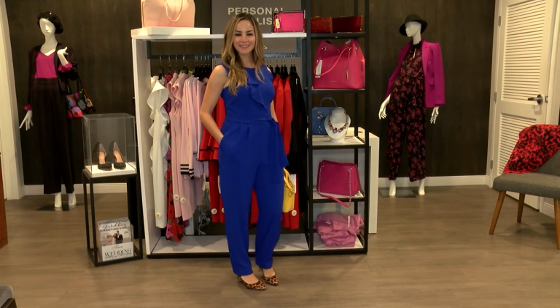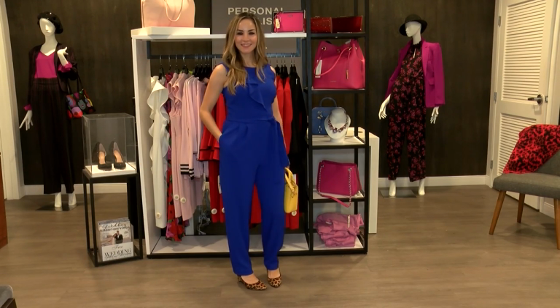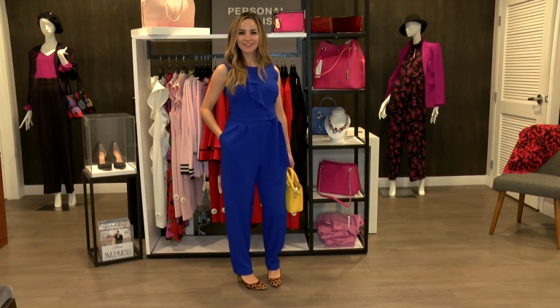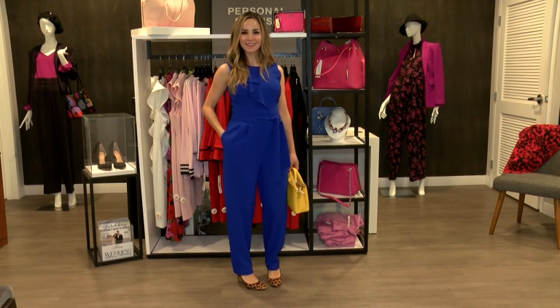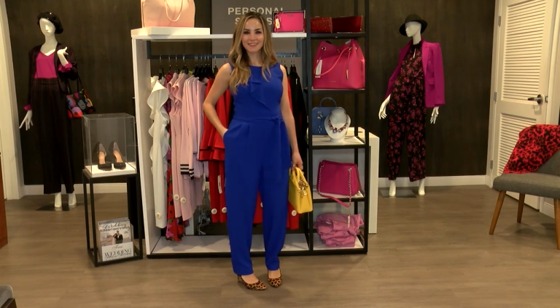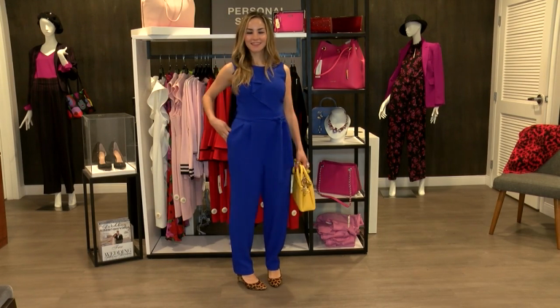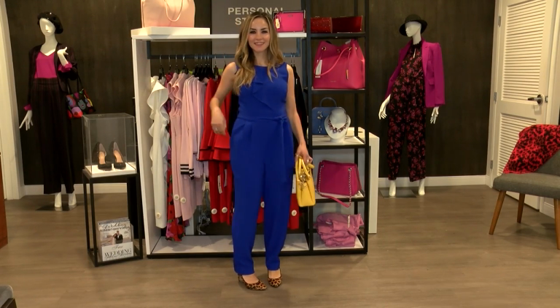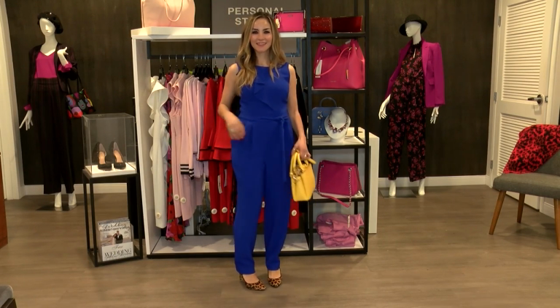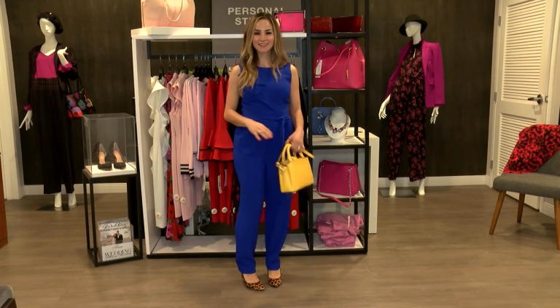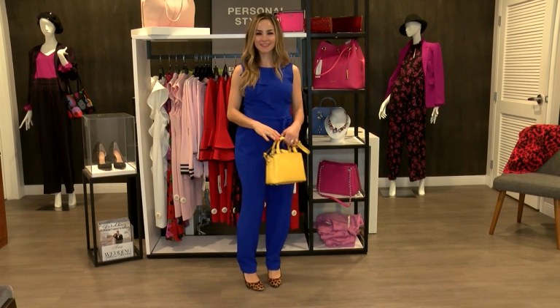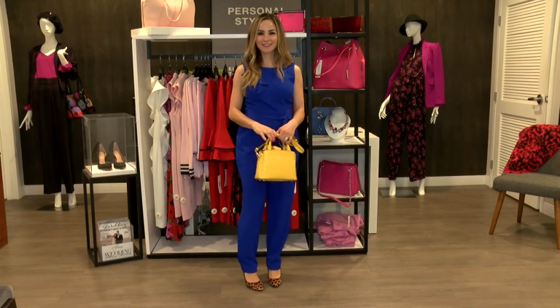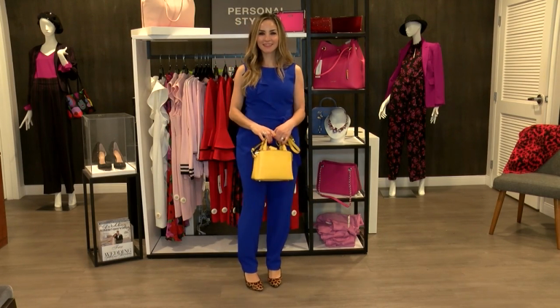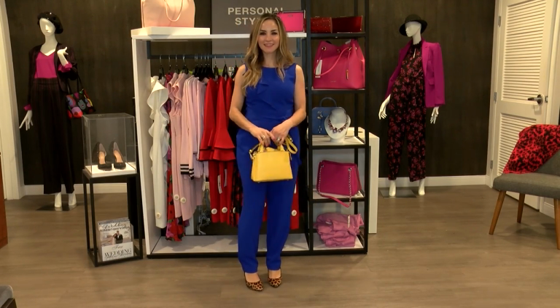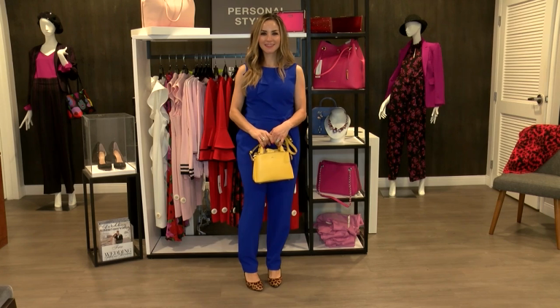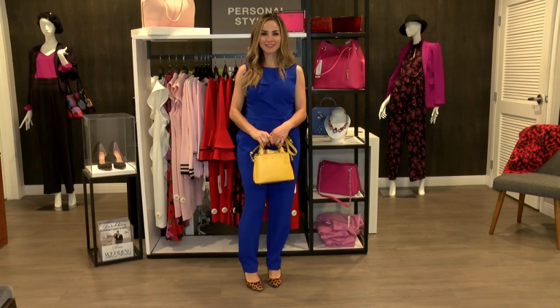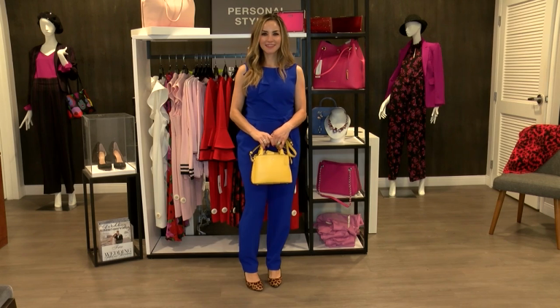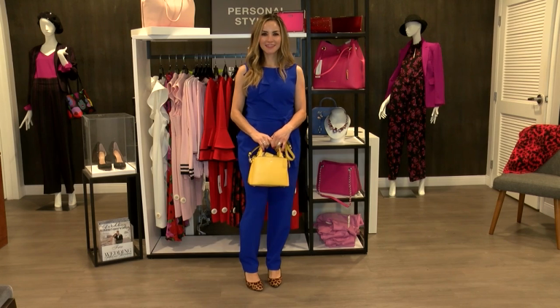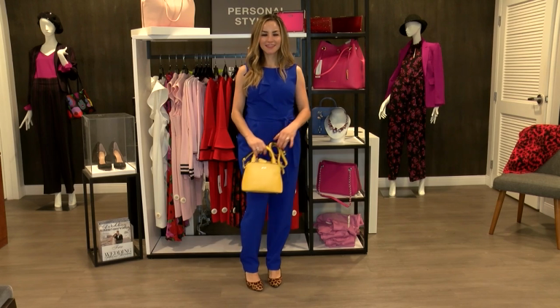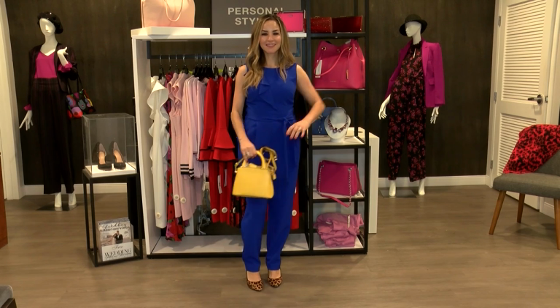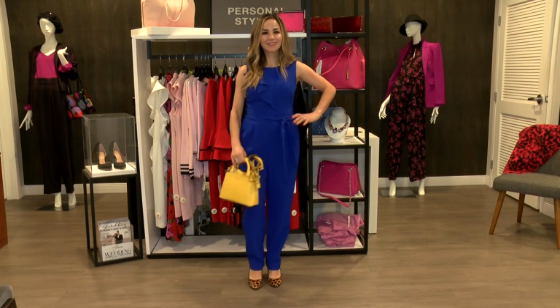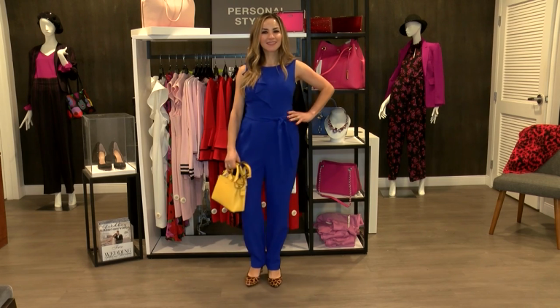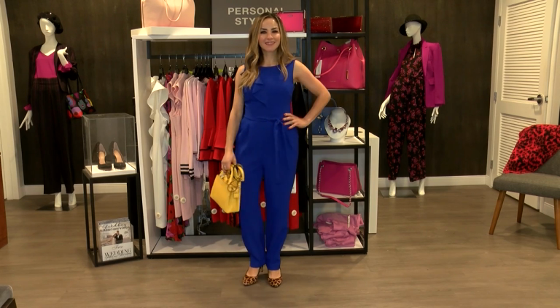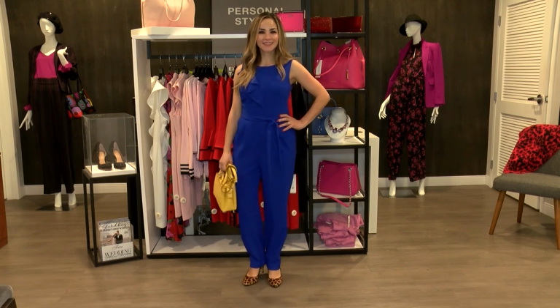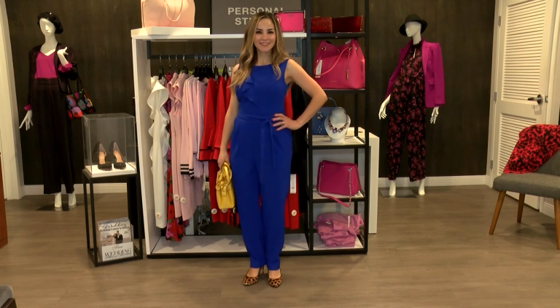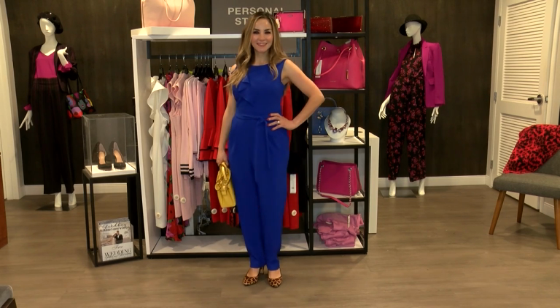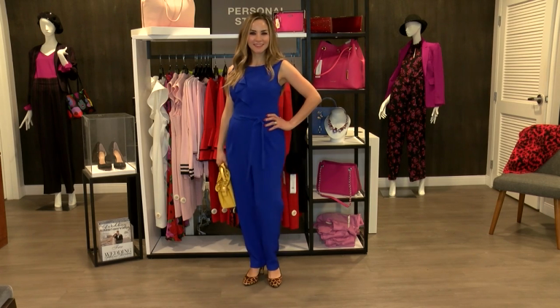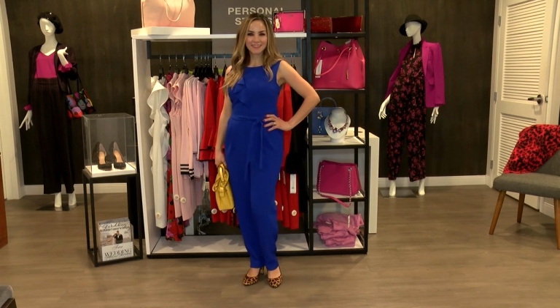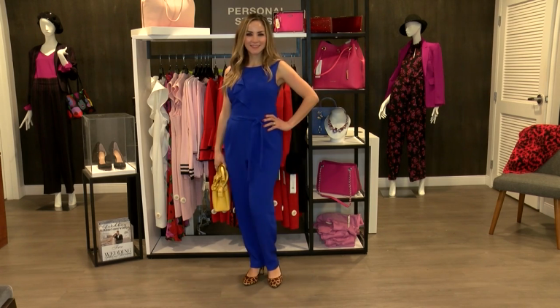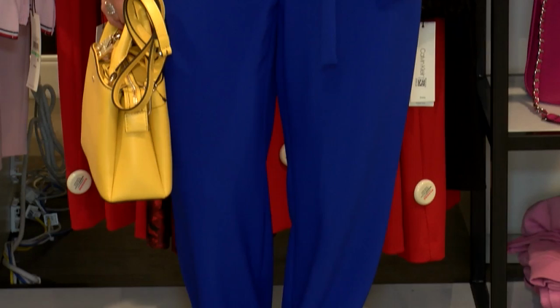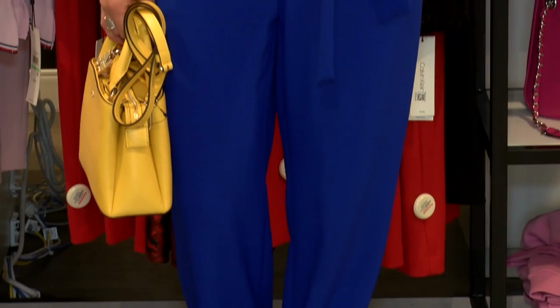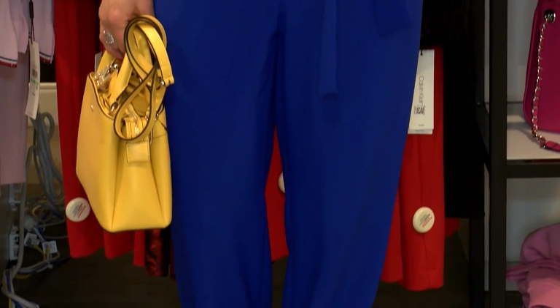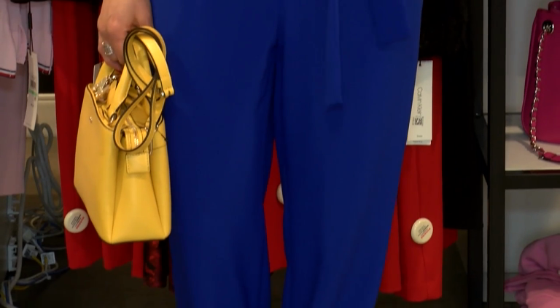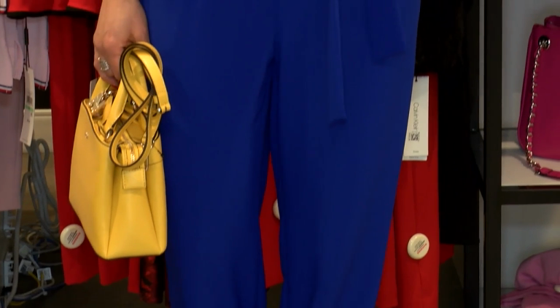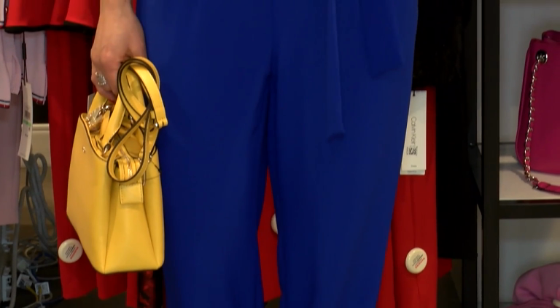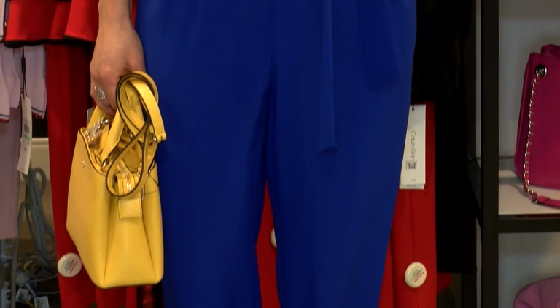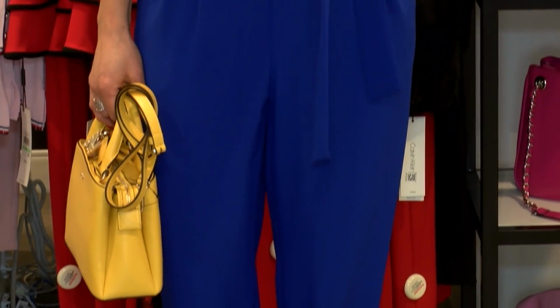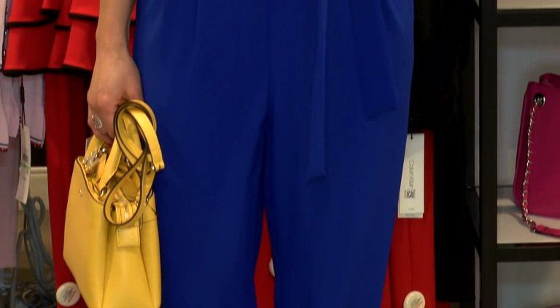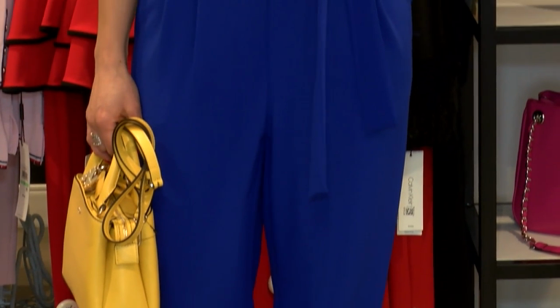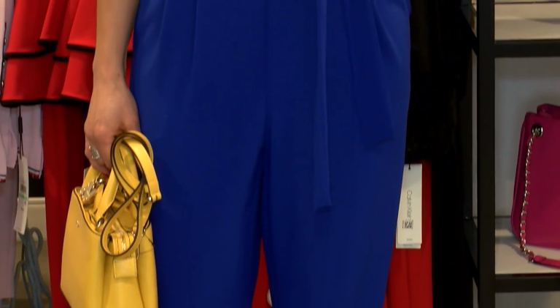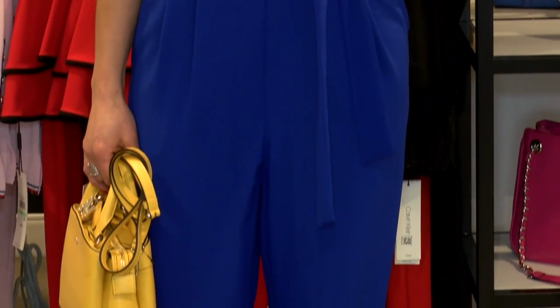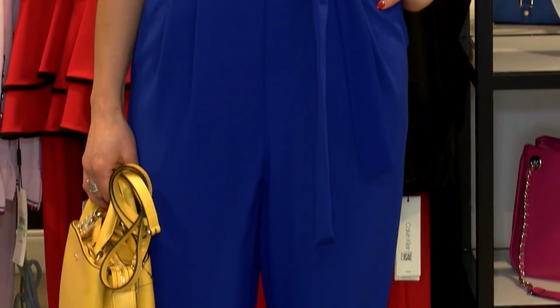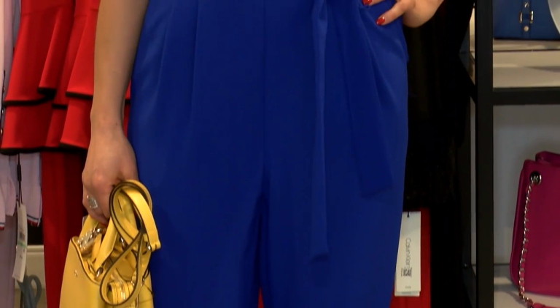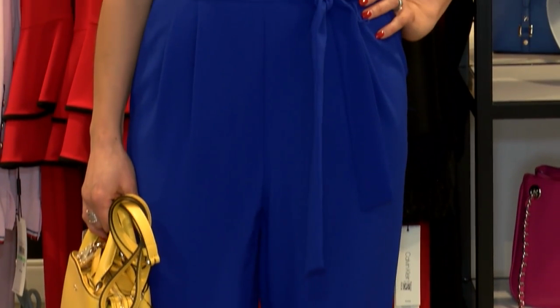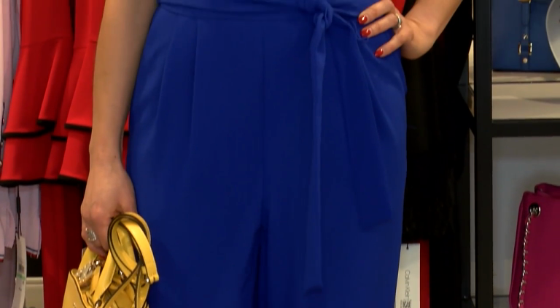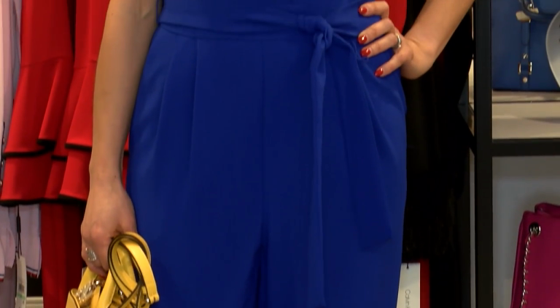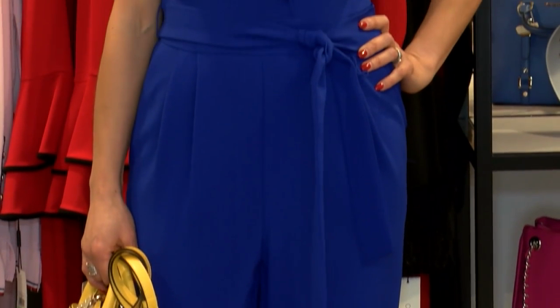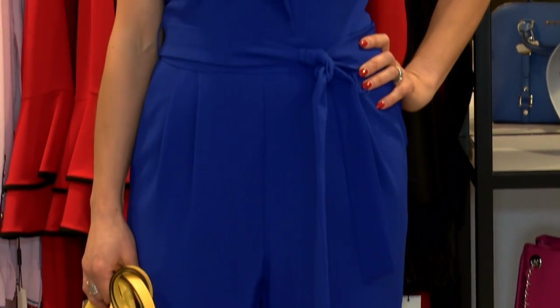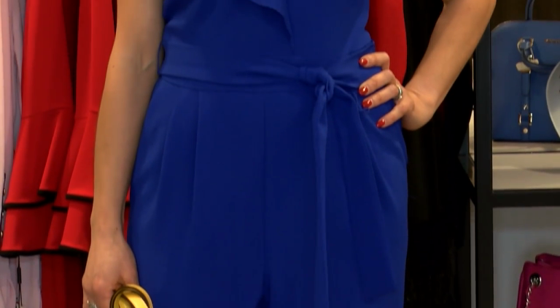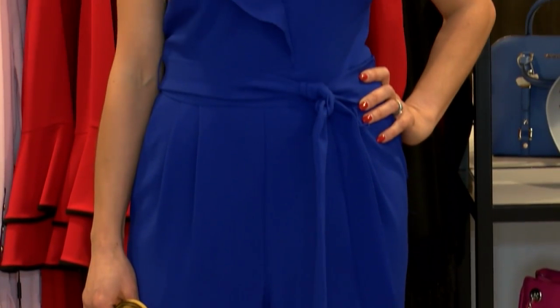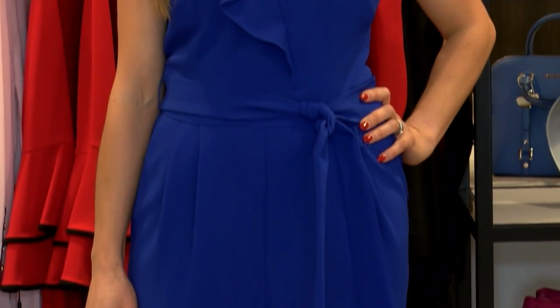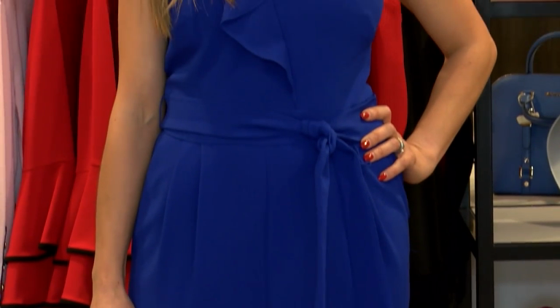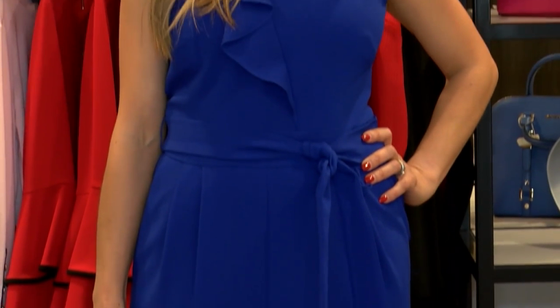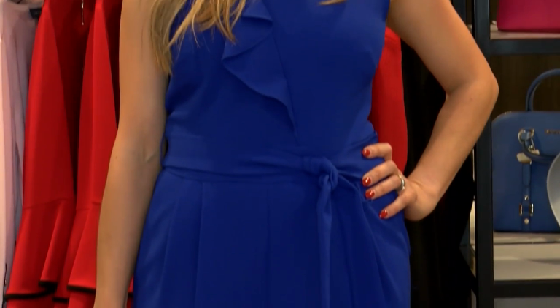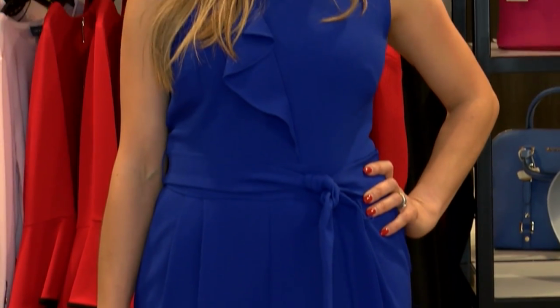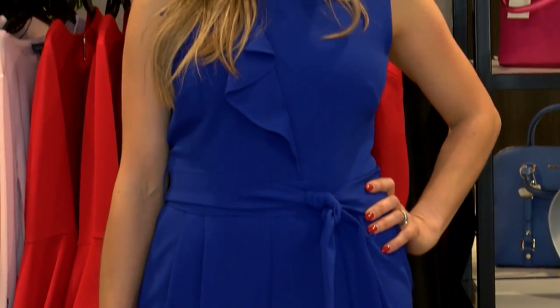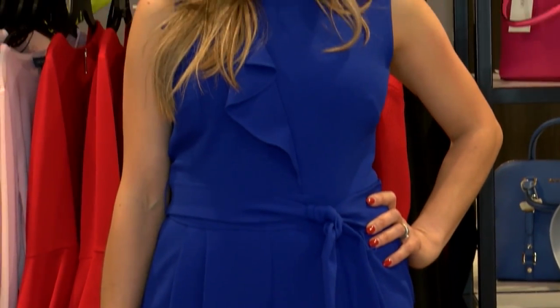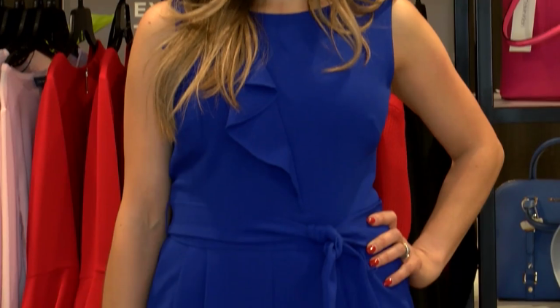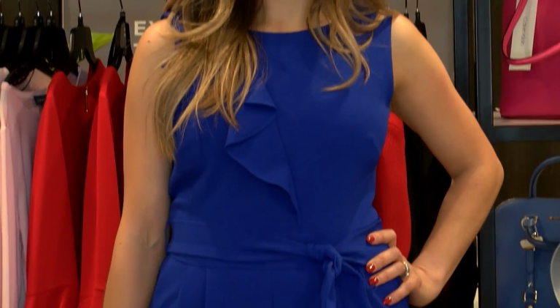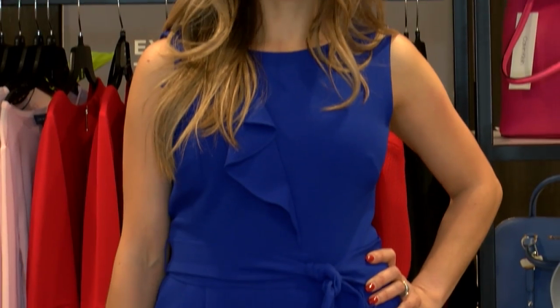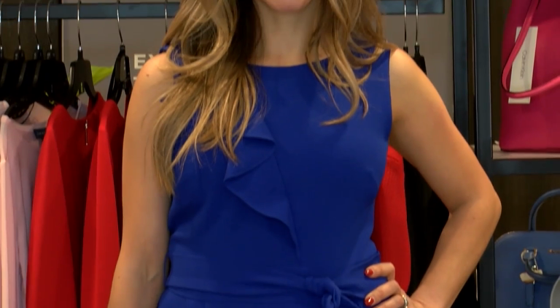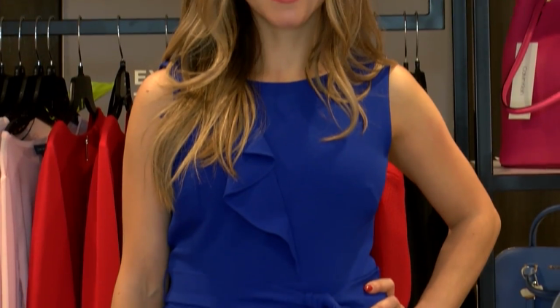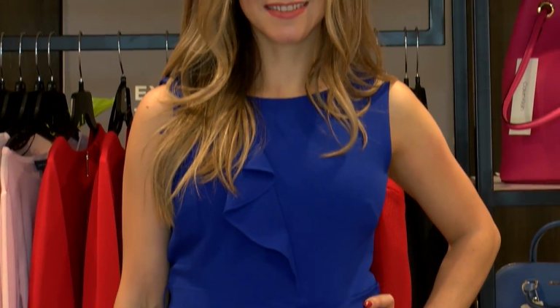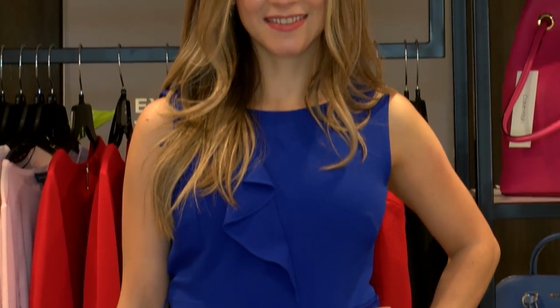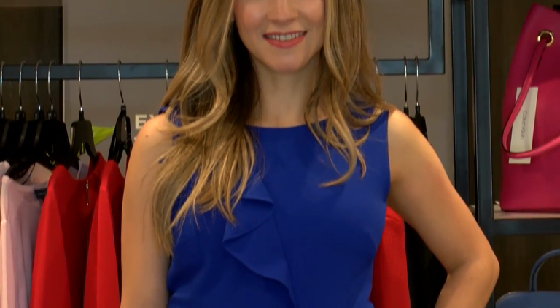This Classic Blue jumpsuit will make you look taller and slimmer. This color looks amazing with yellow.